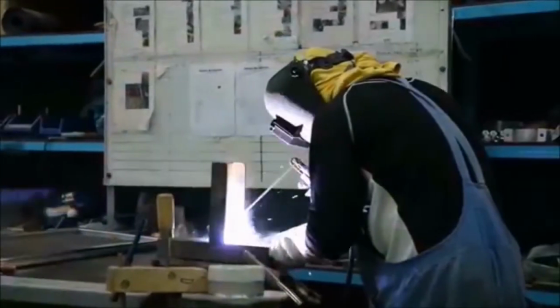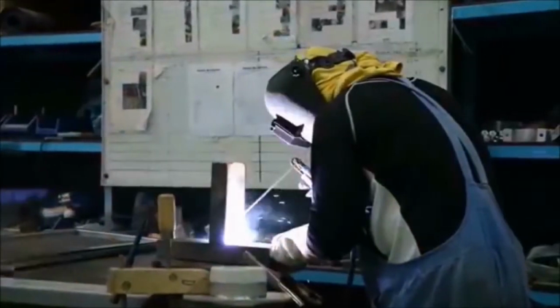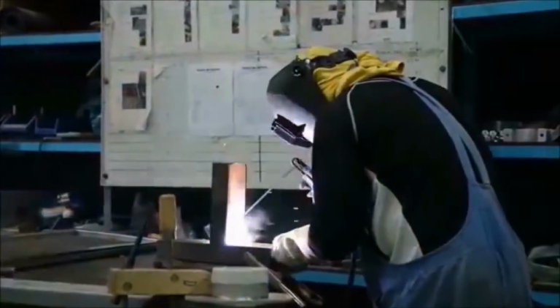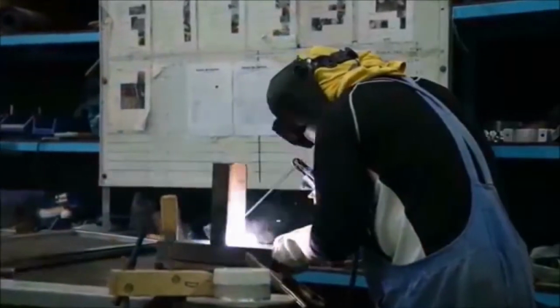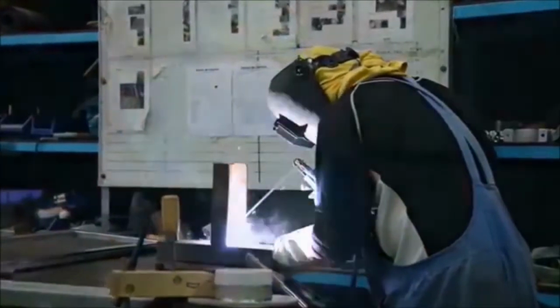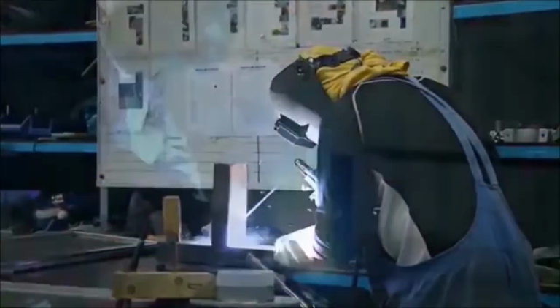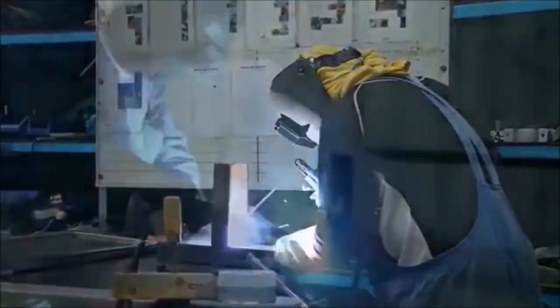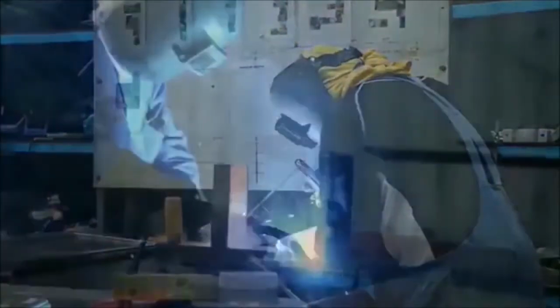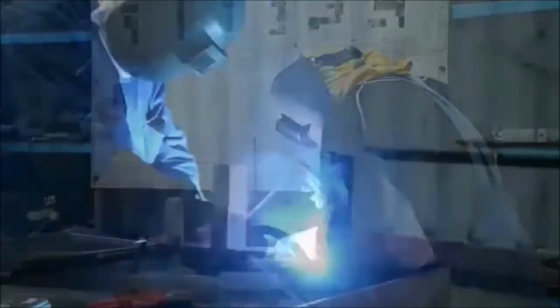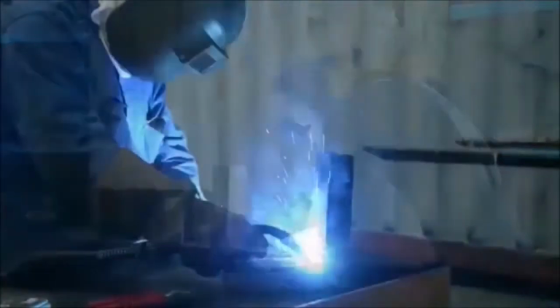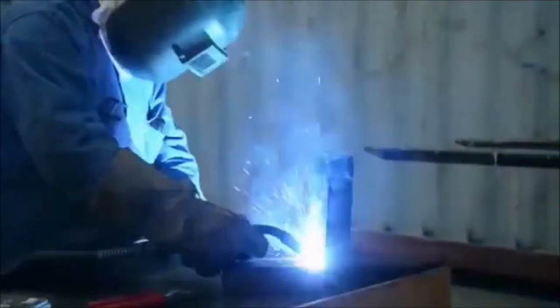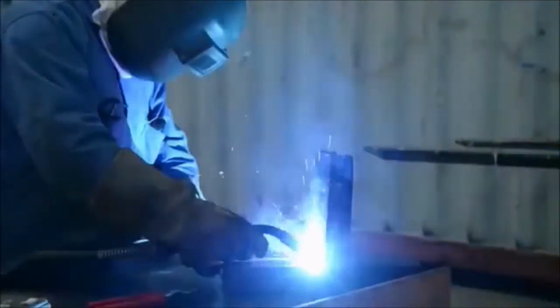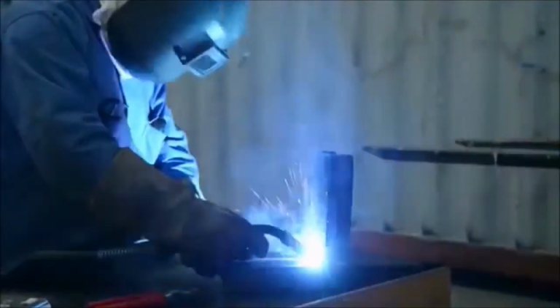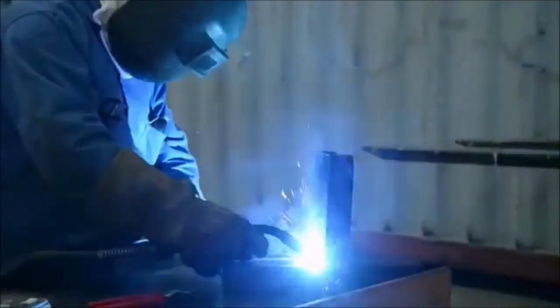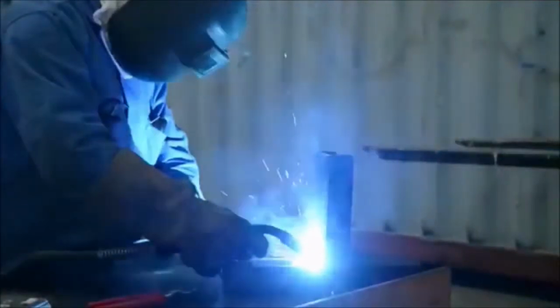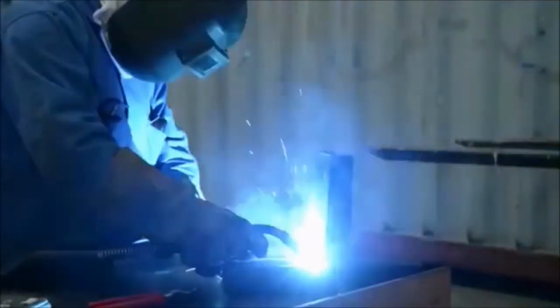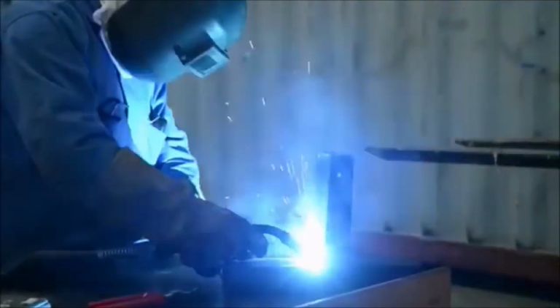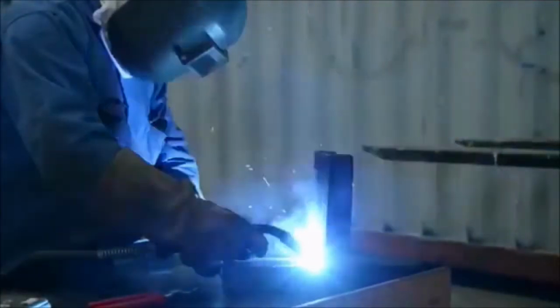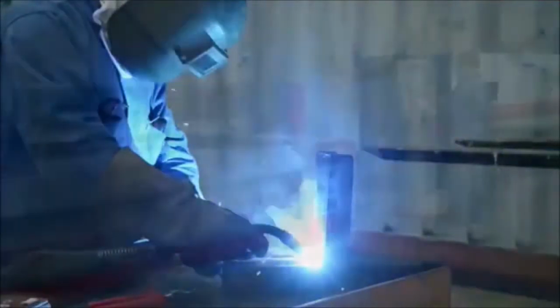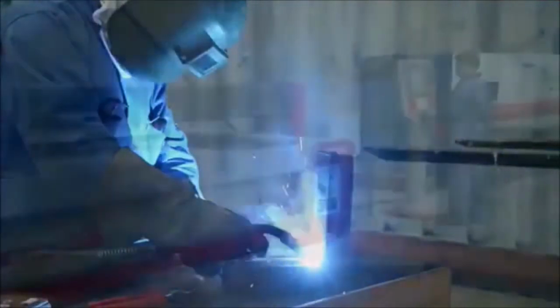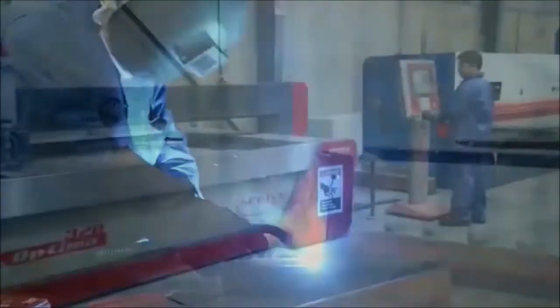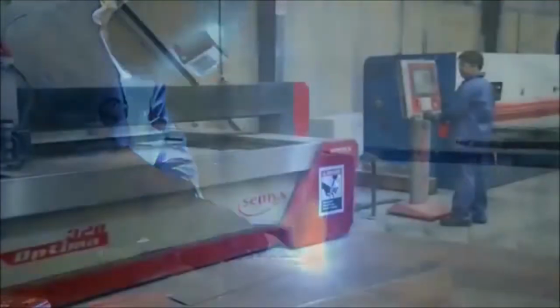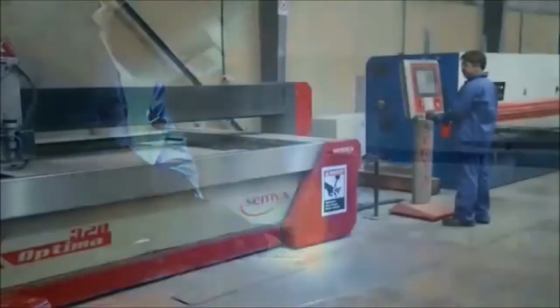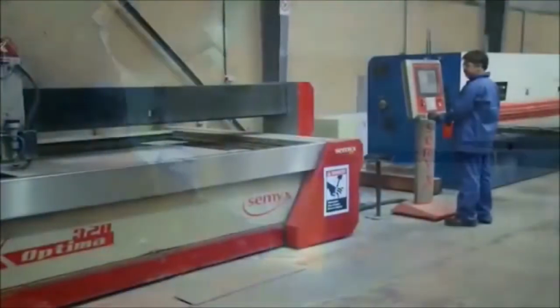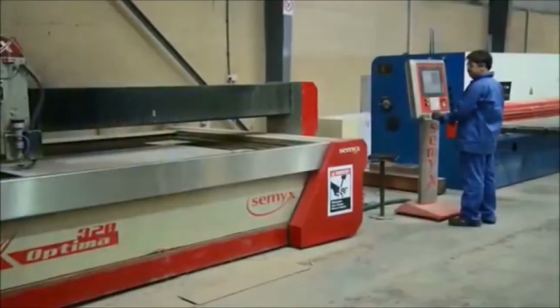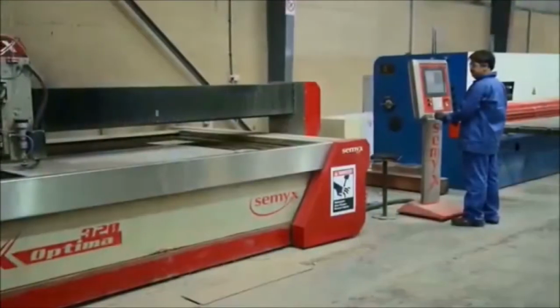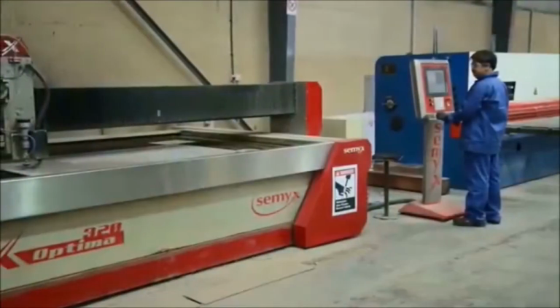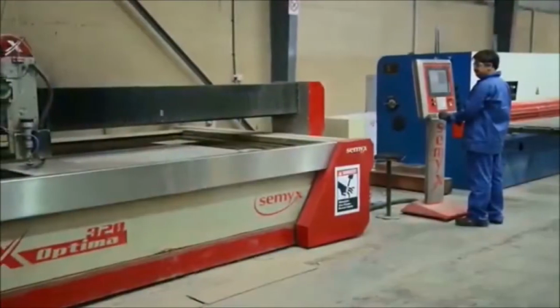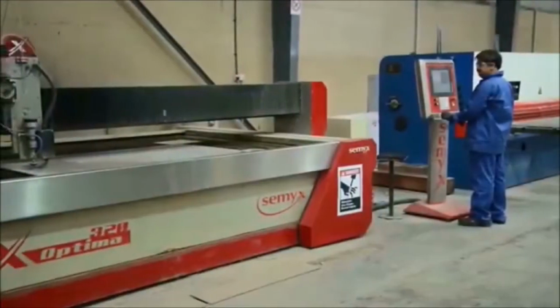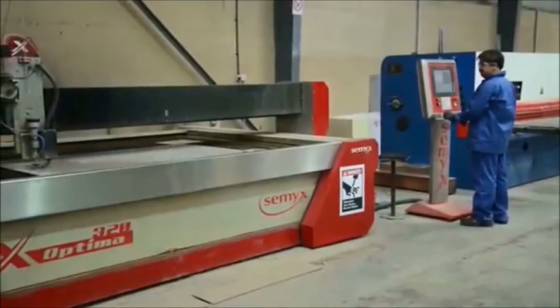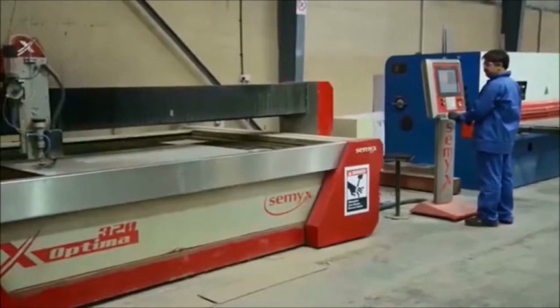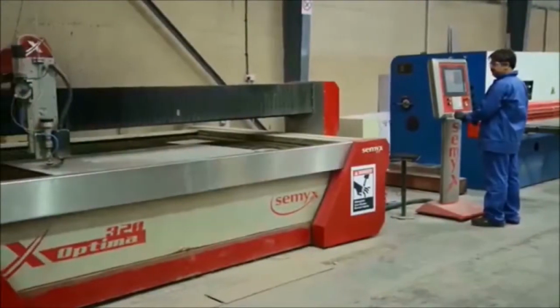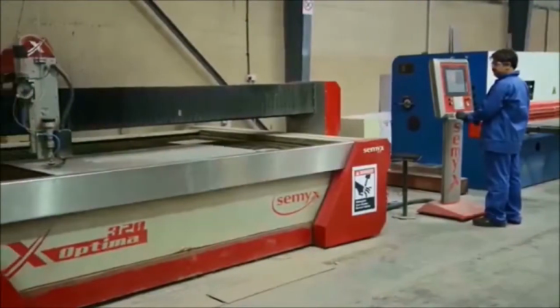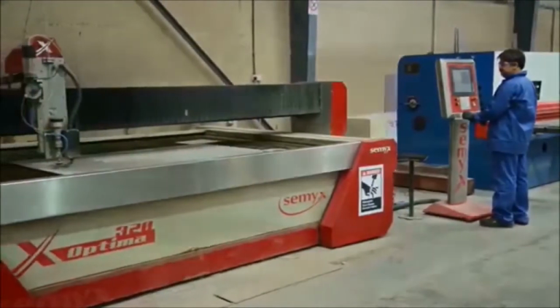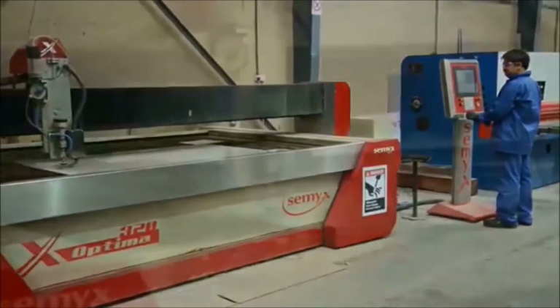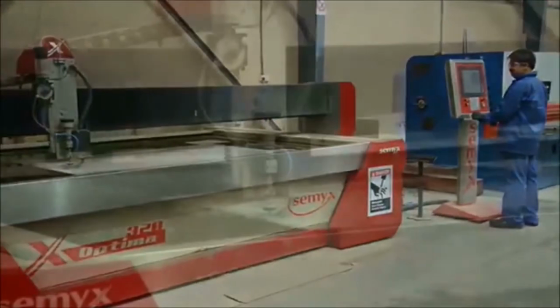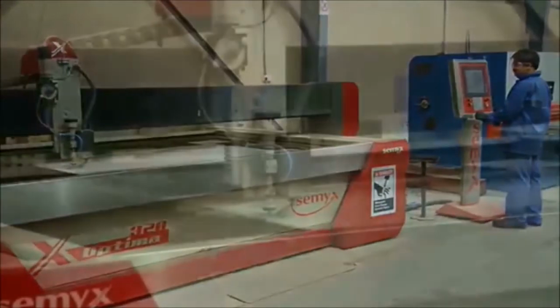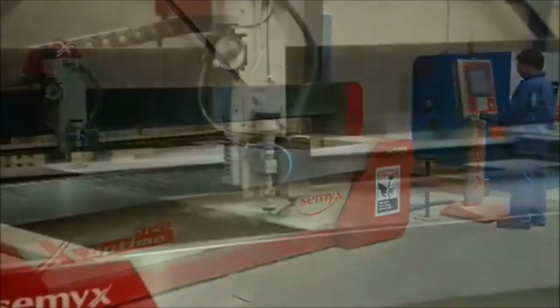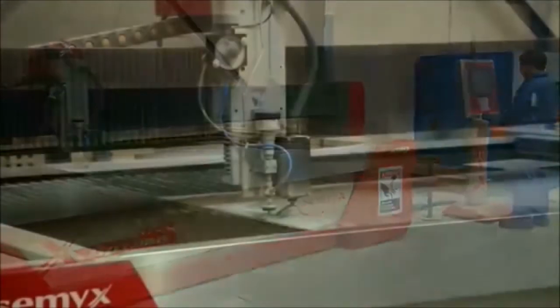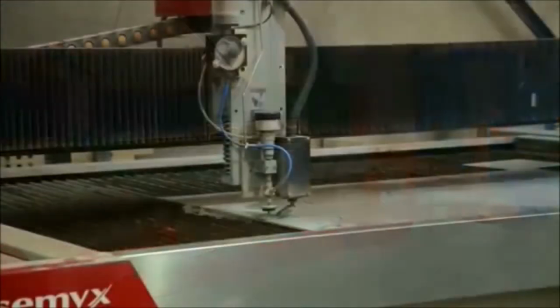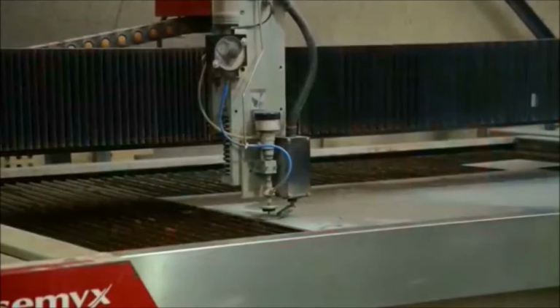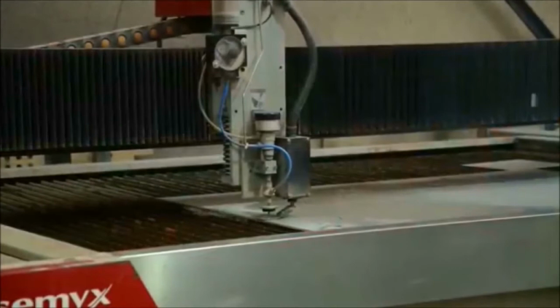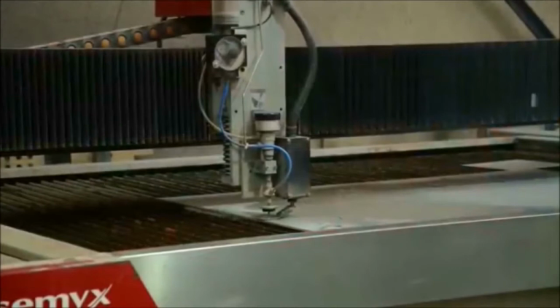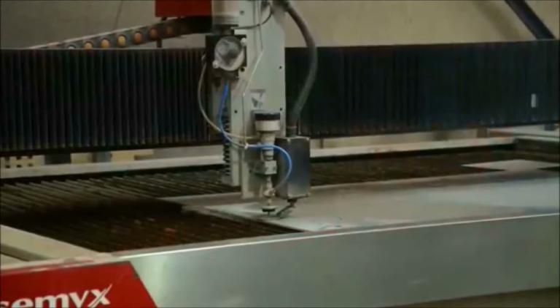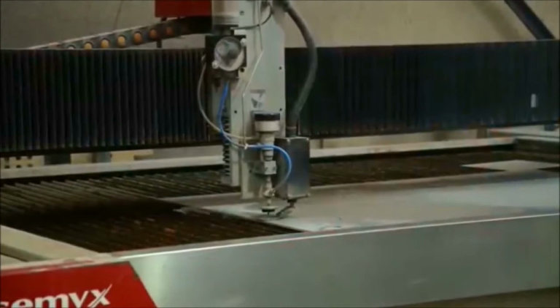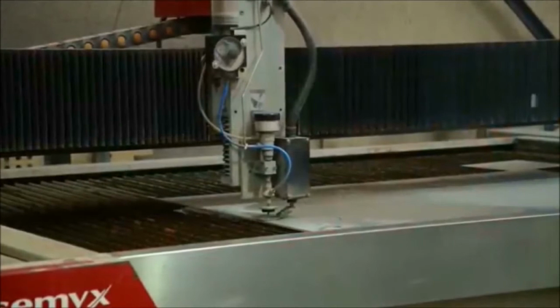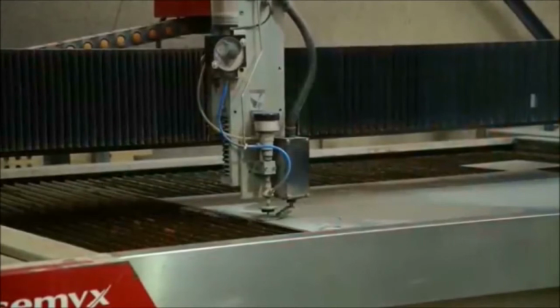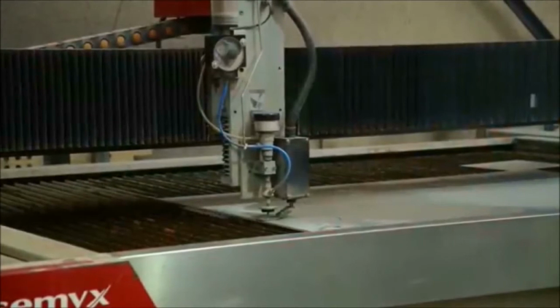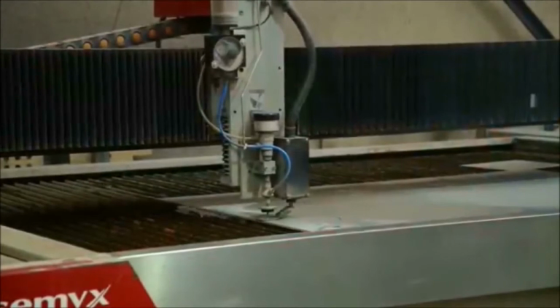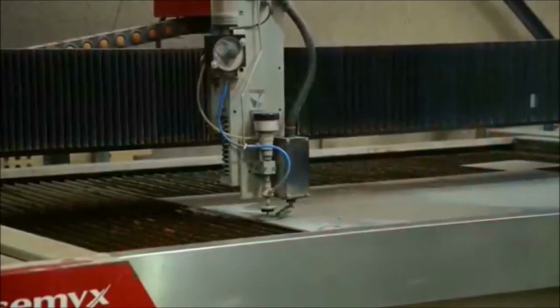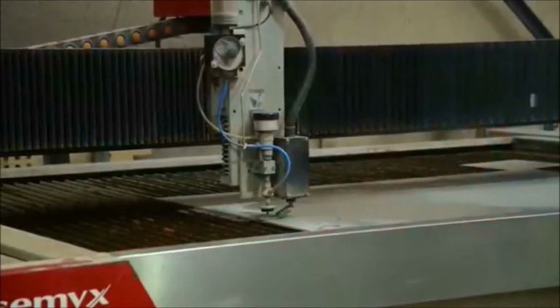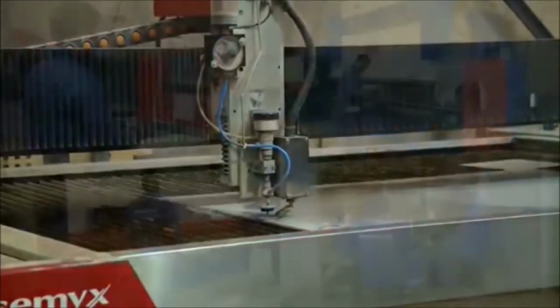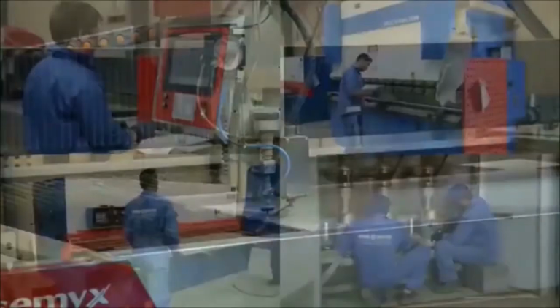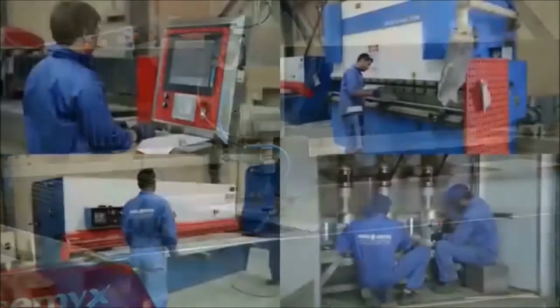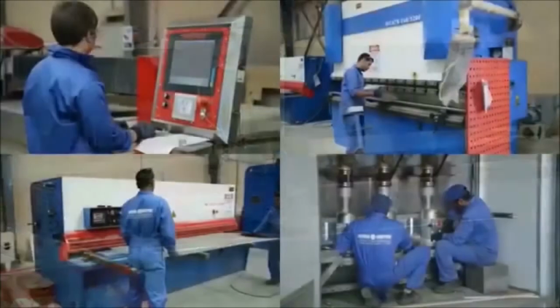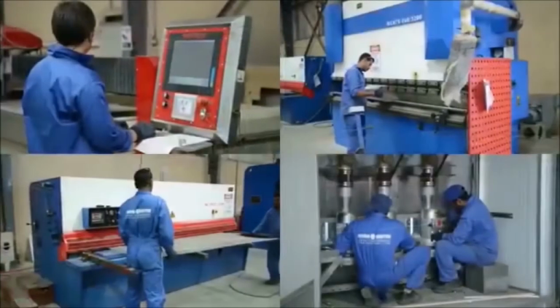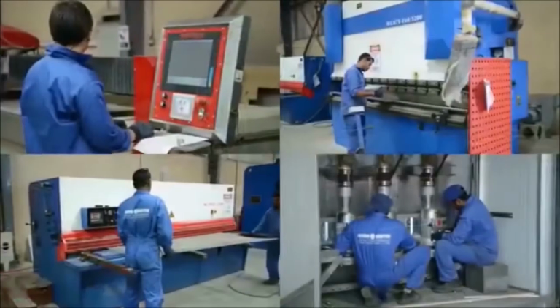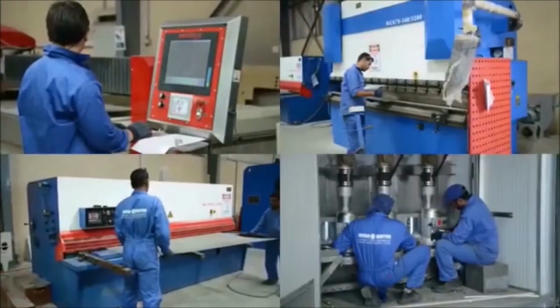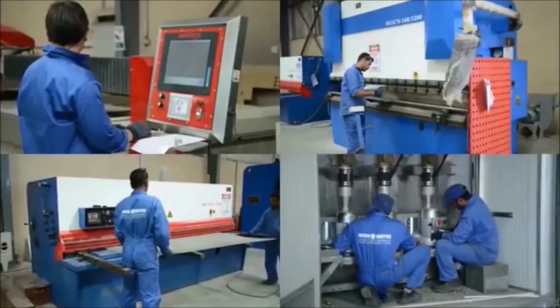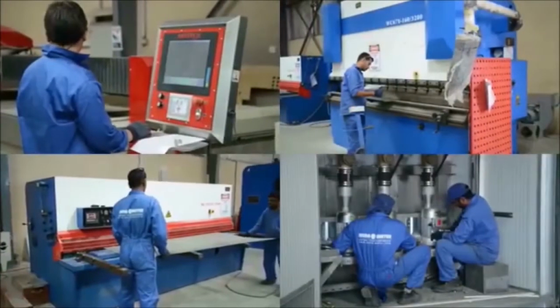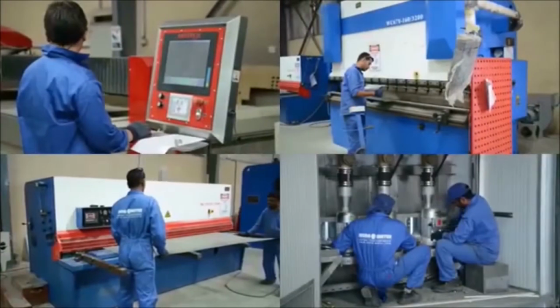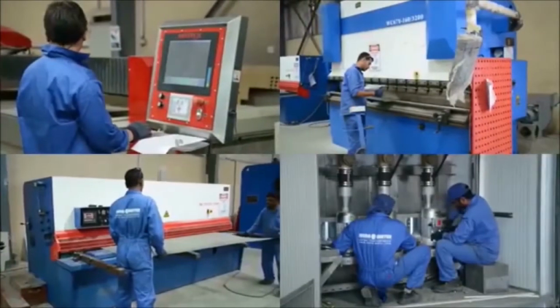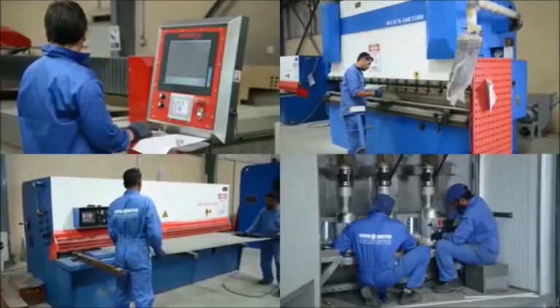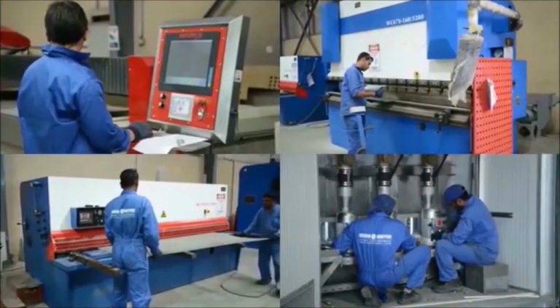We employ professionals for welding, metal machining, and assembly. Water-wetted surfaces are made of stainless steel.